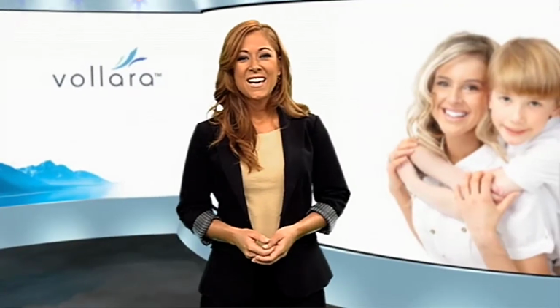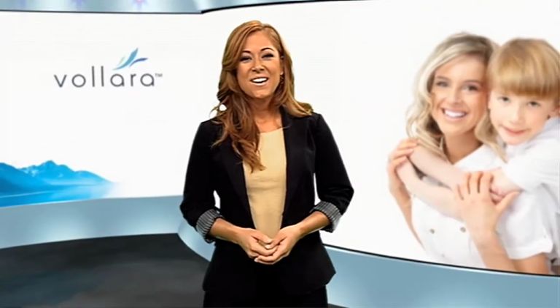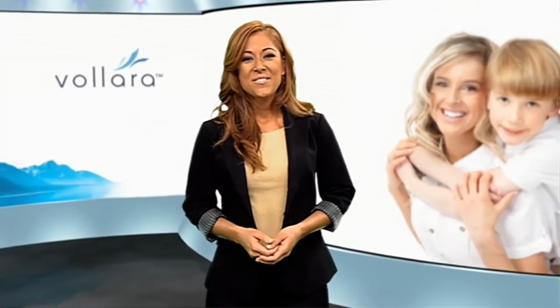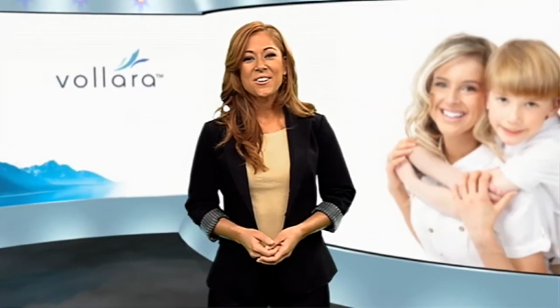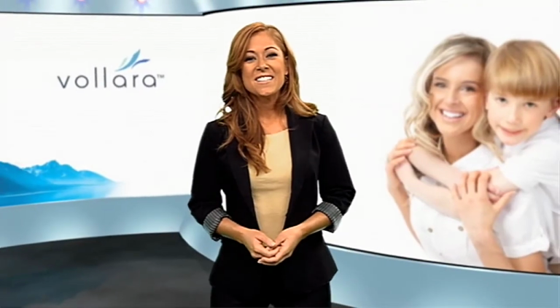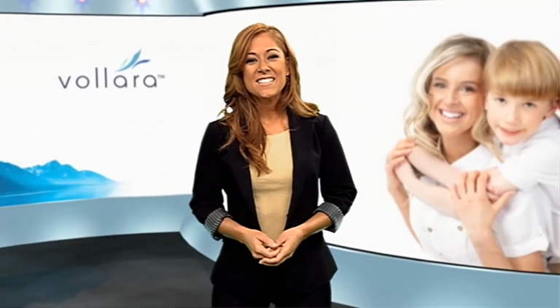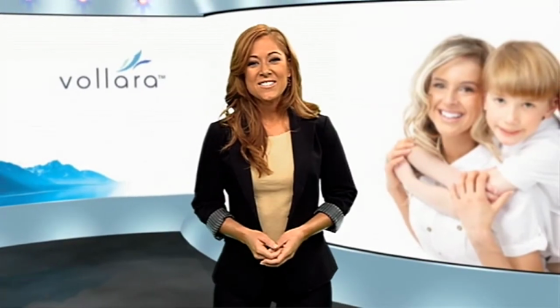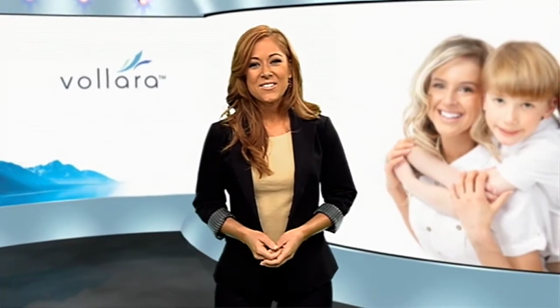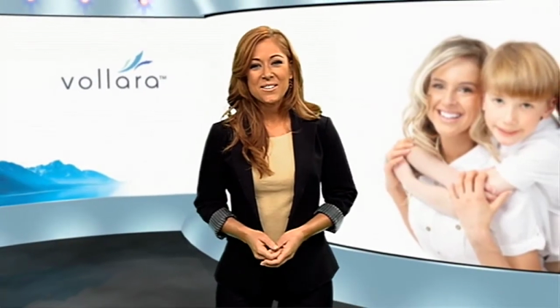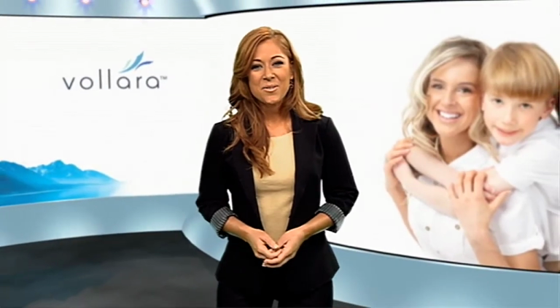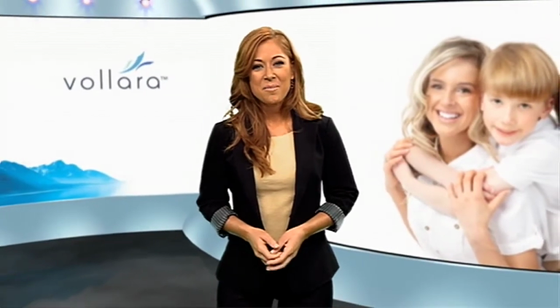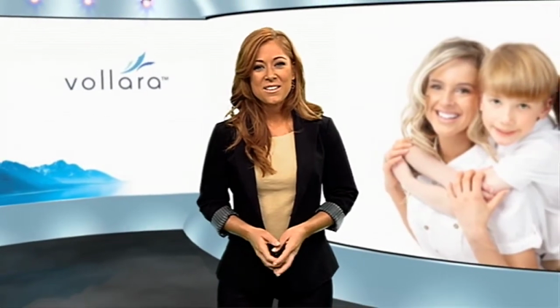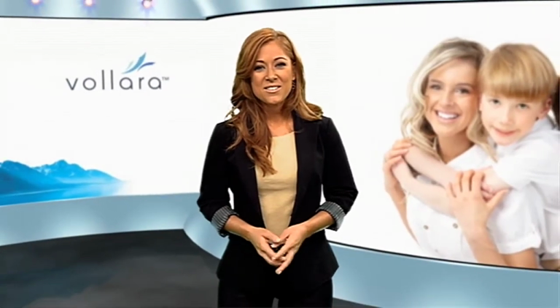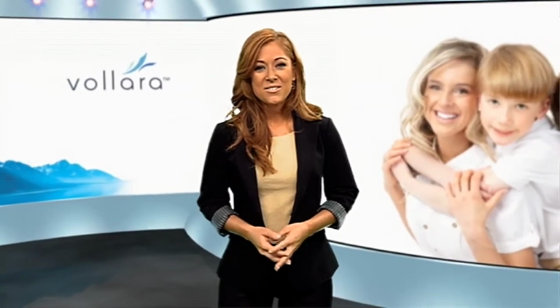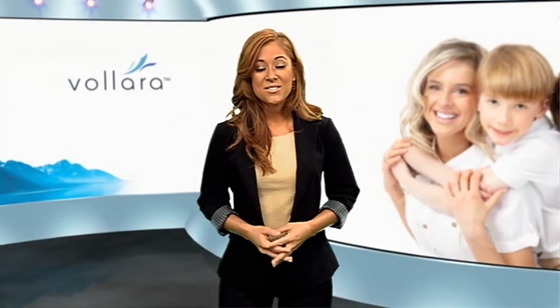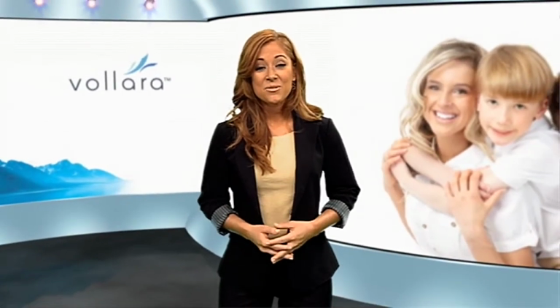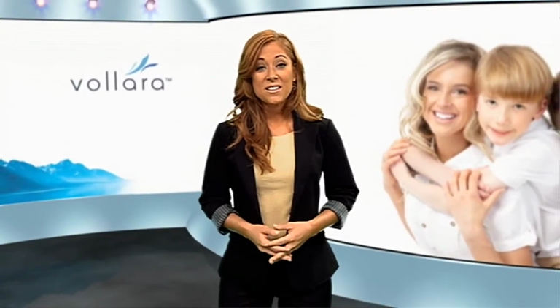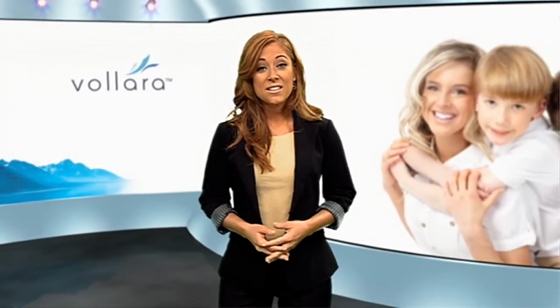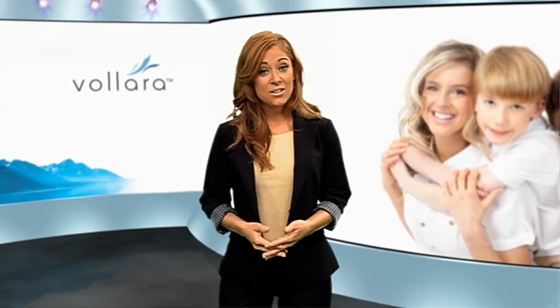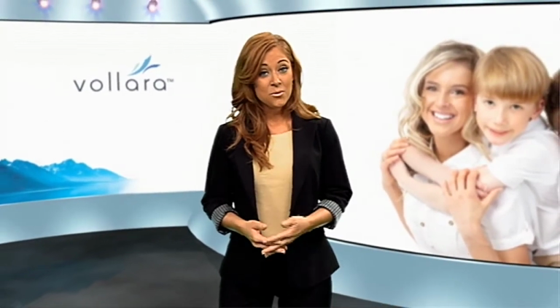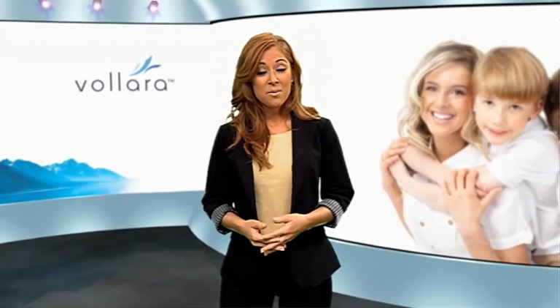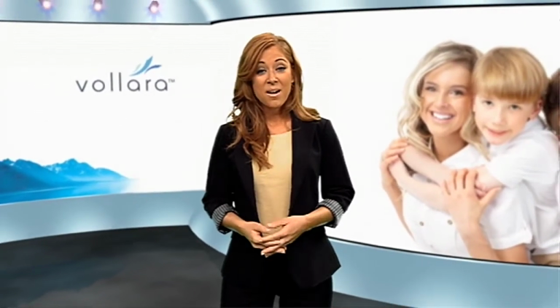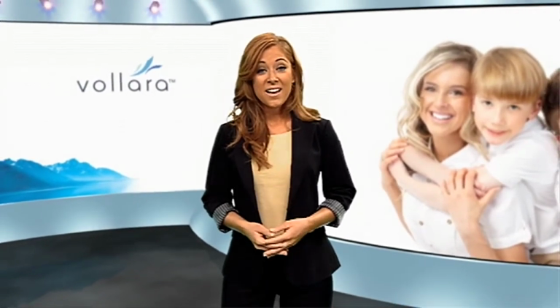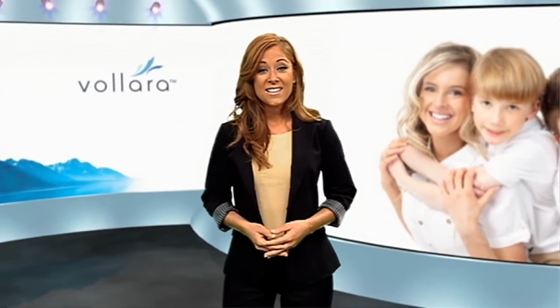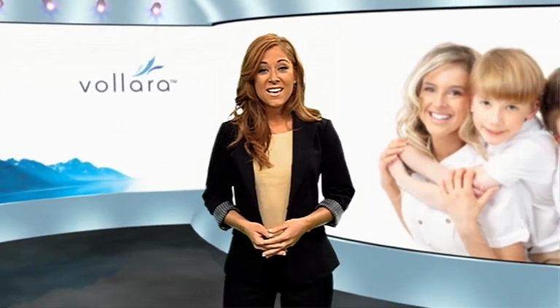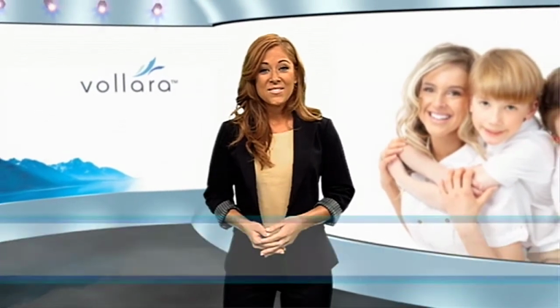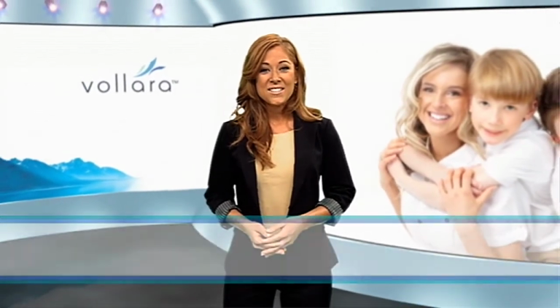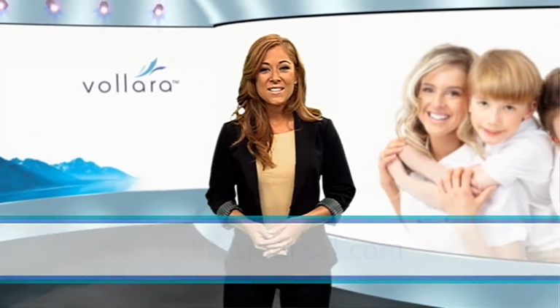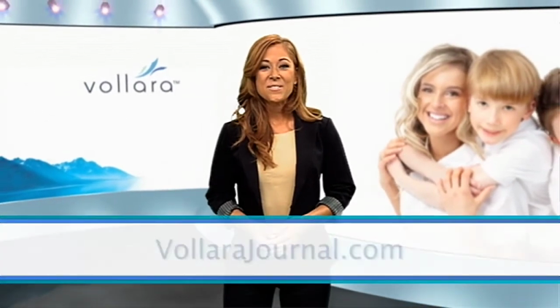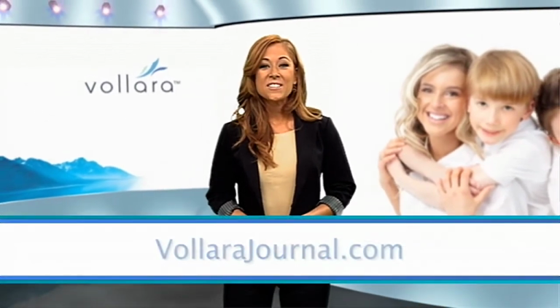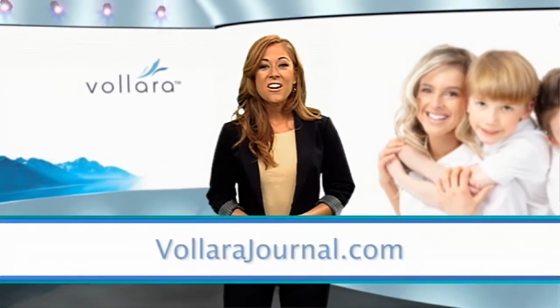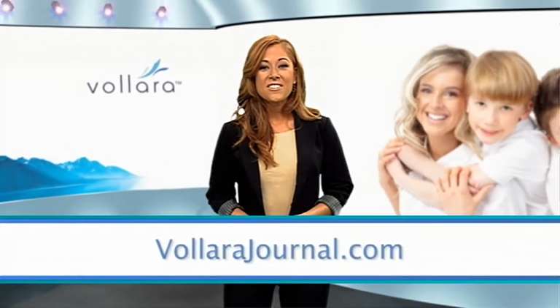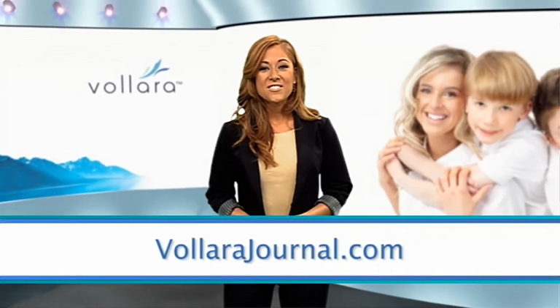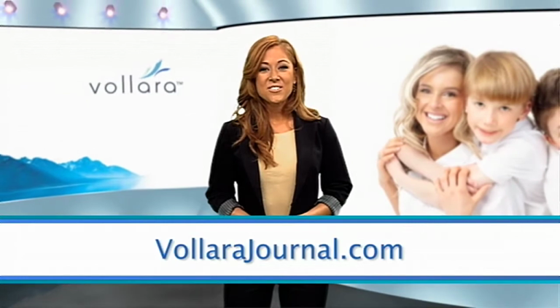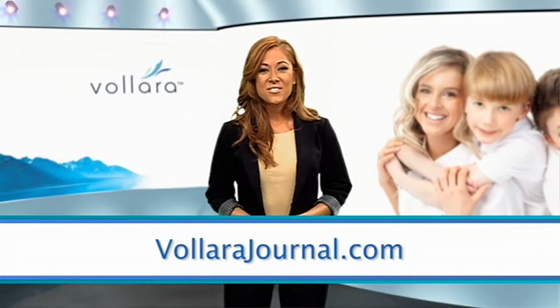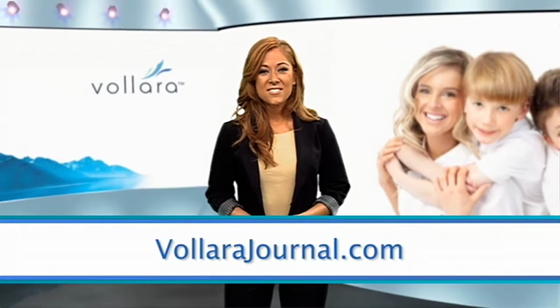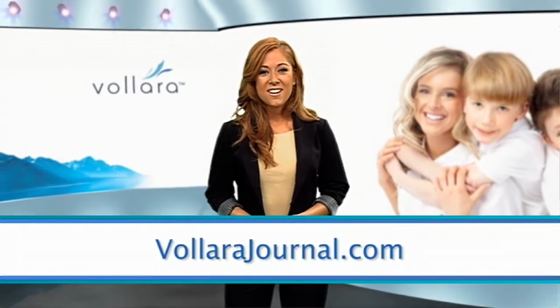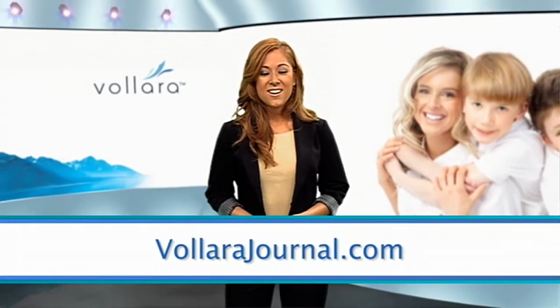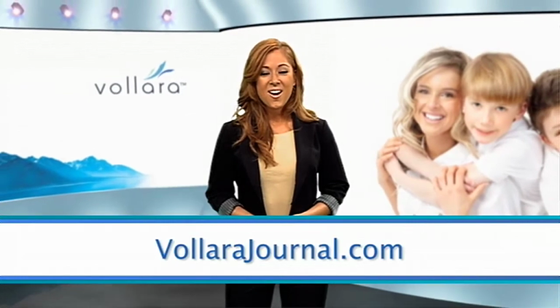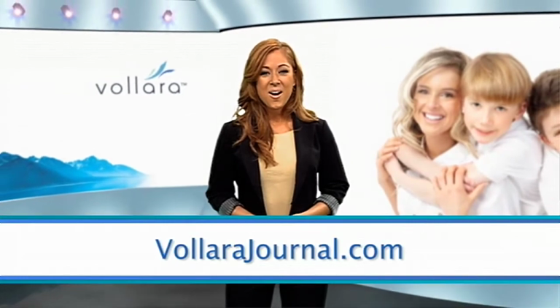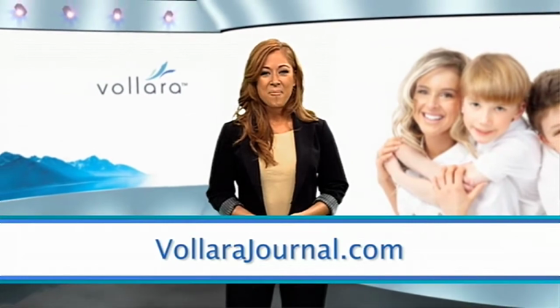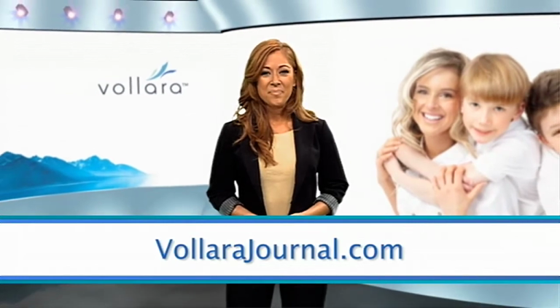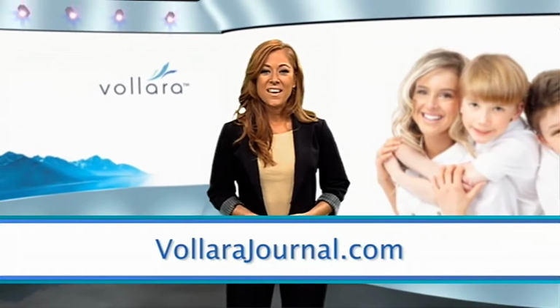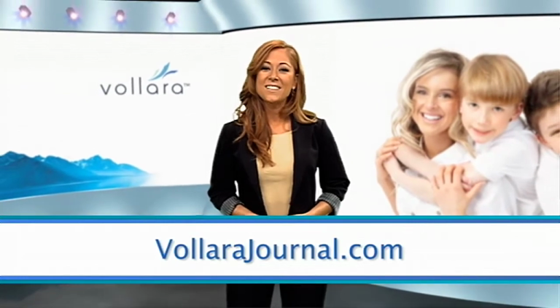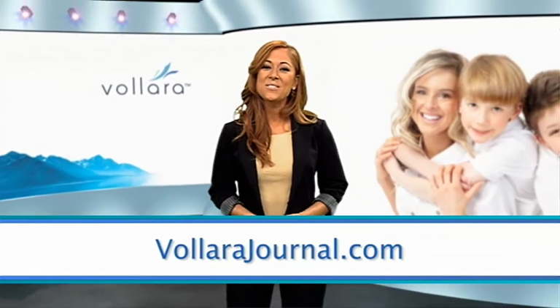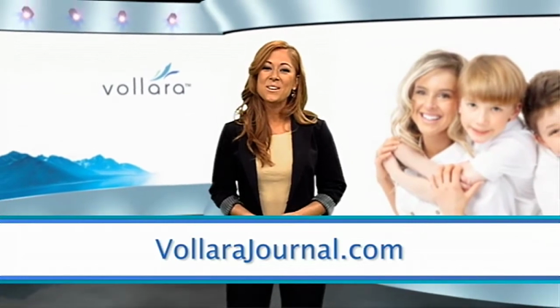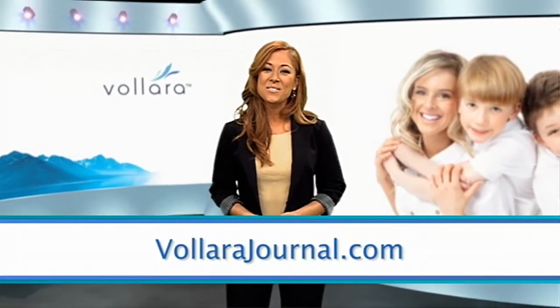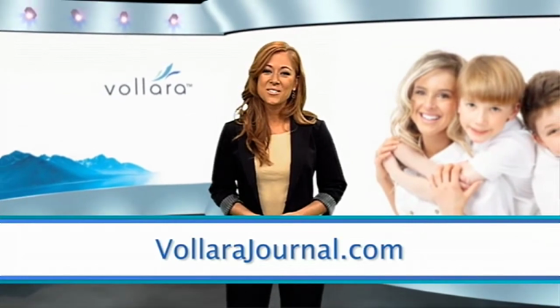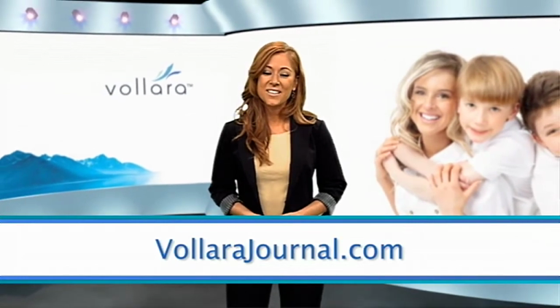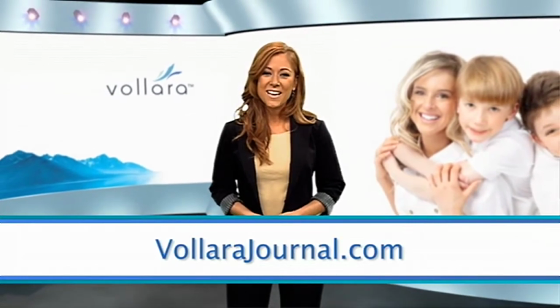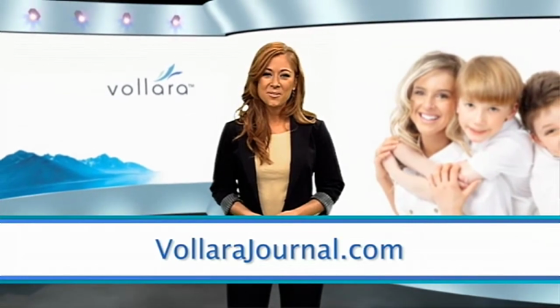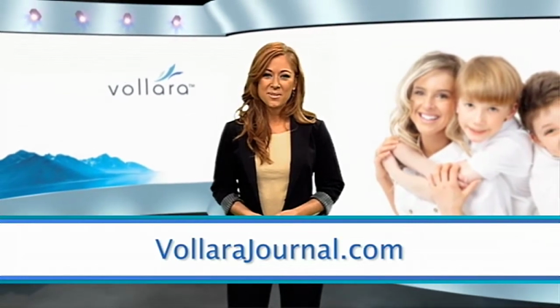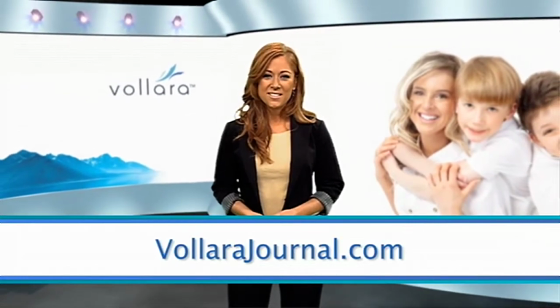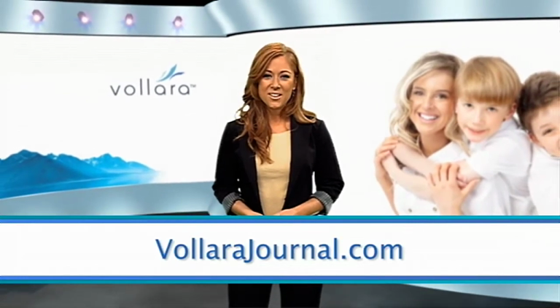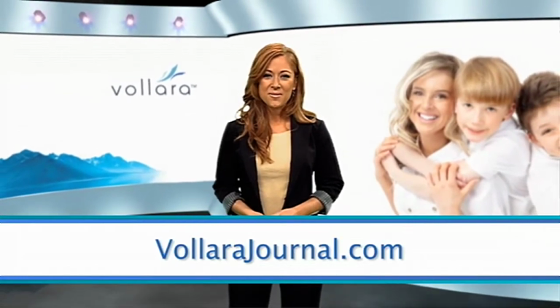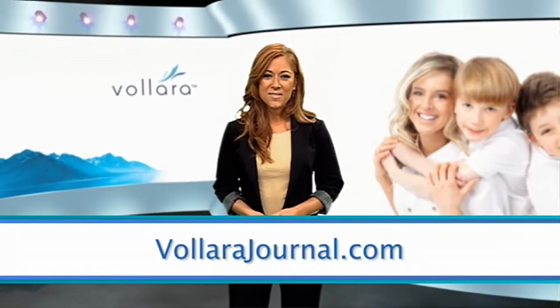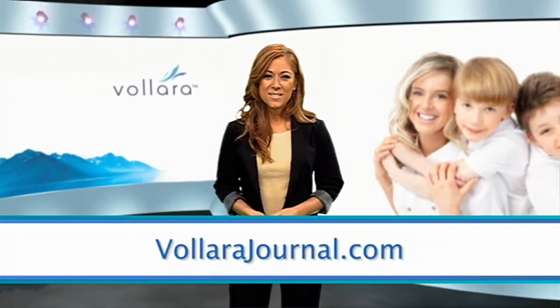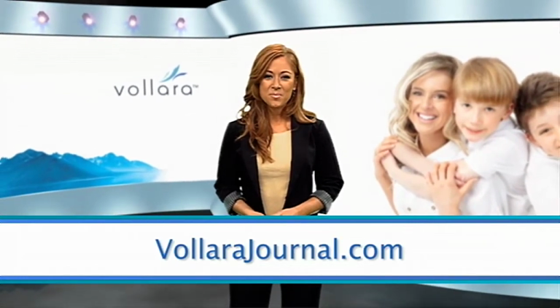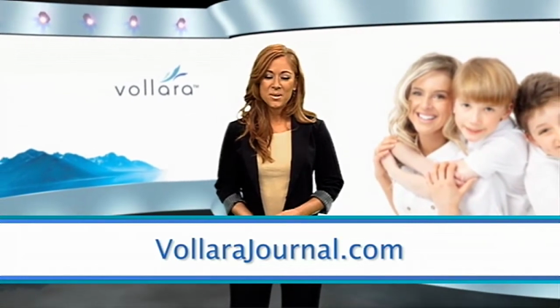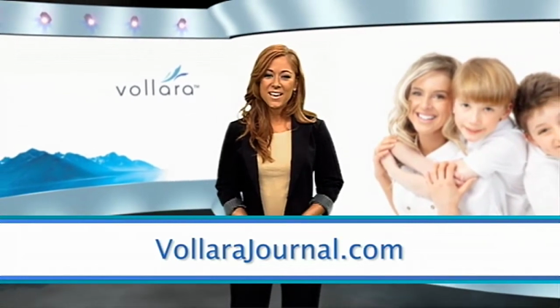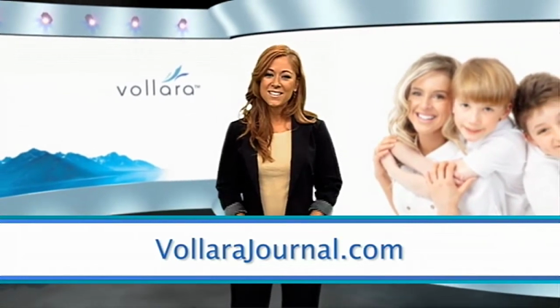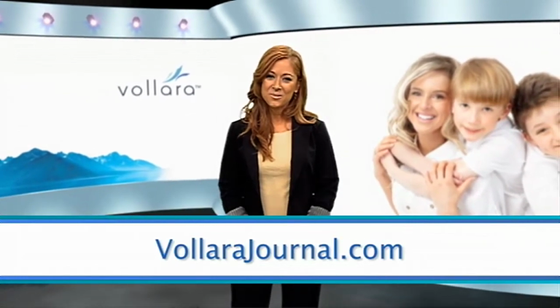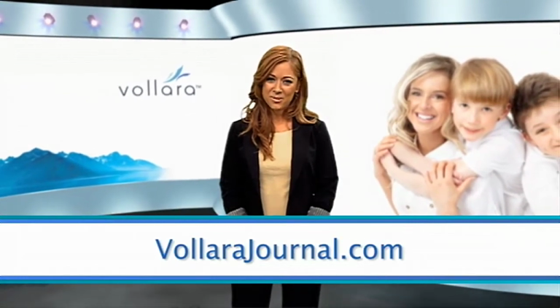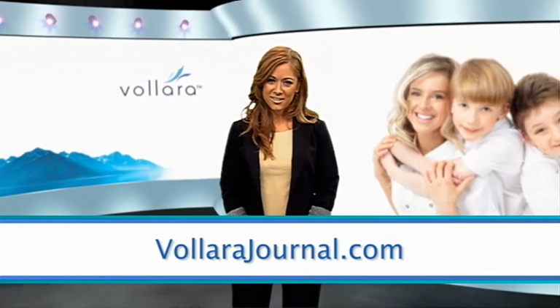For additional information on strengthening your mind, visit velarajournal.com, and you can also connect with us on Facebook and Twitter.